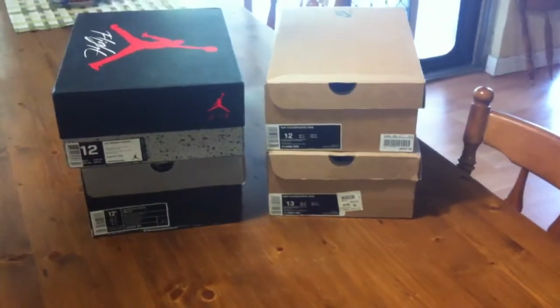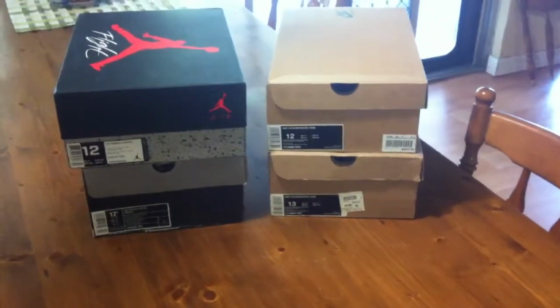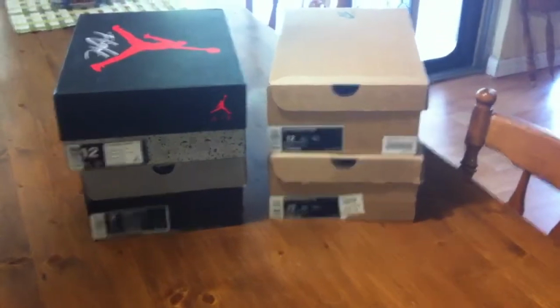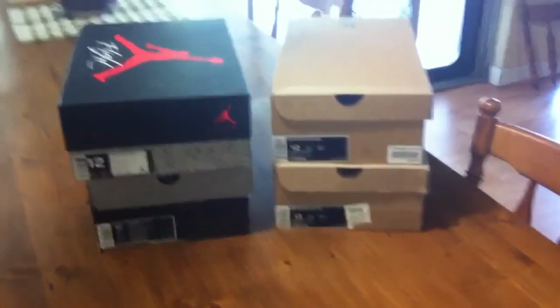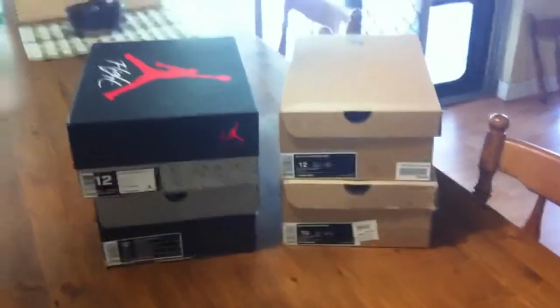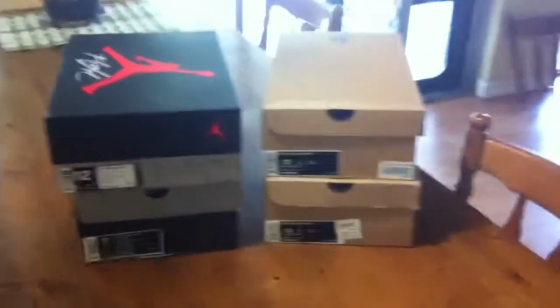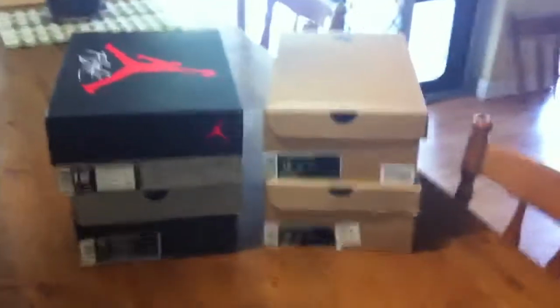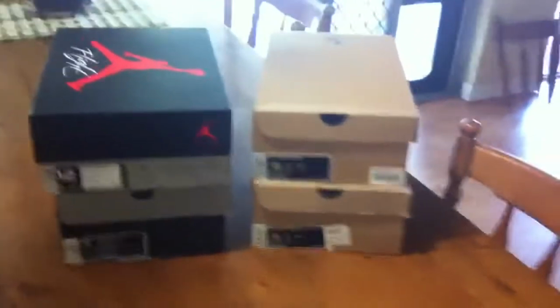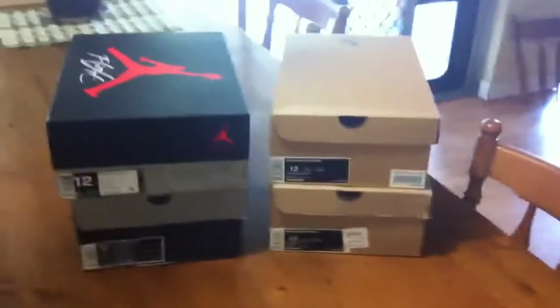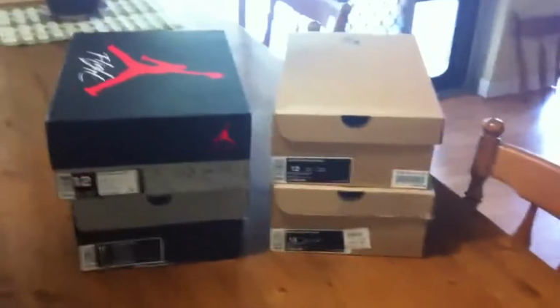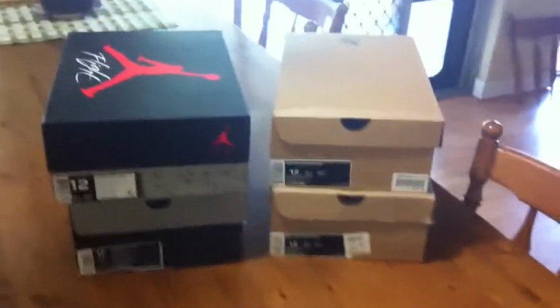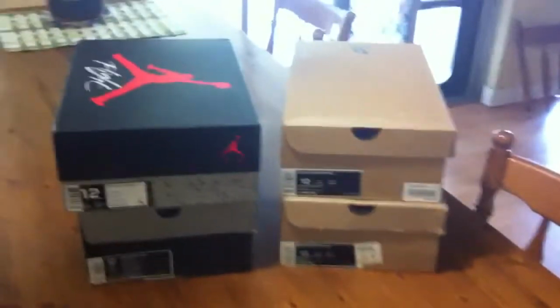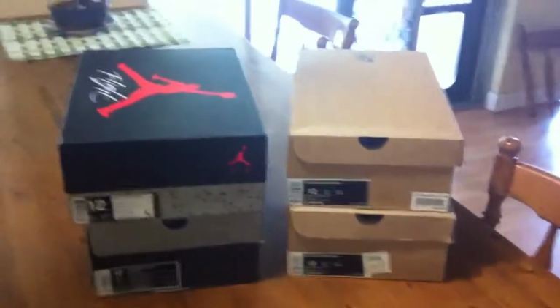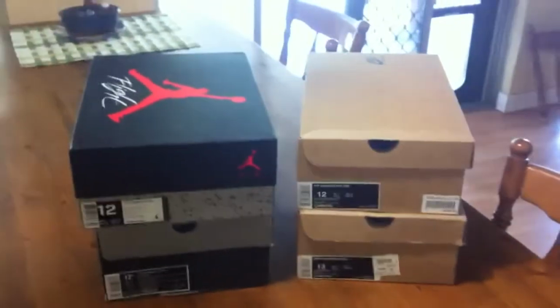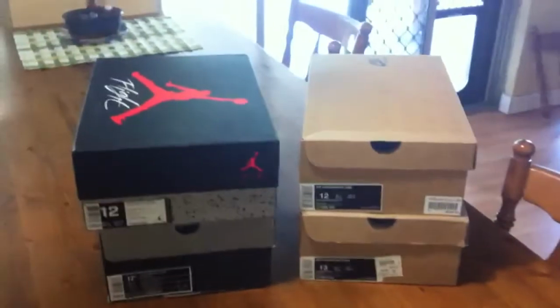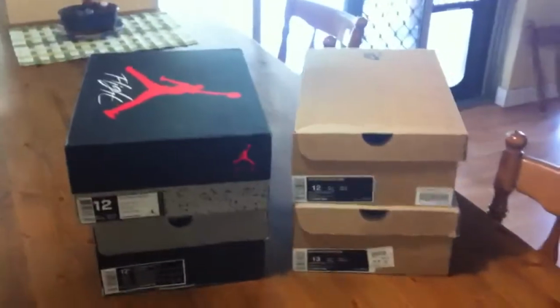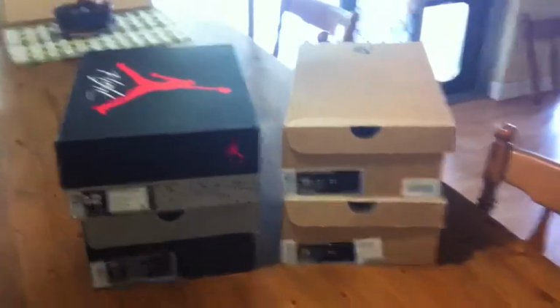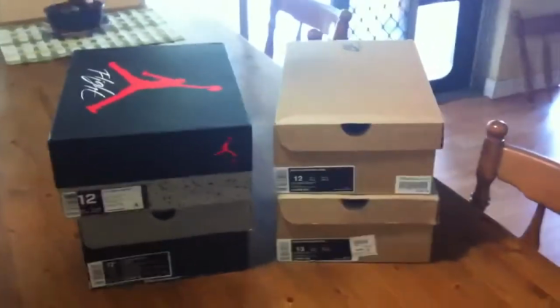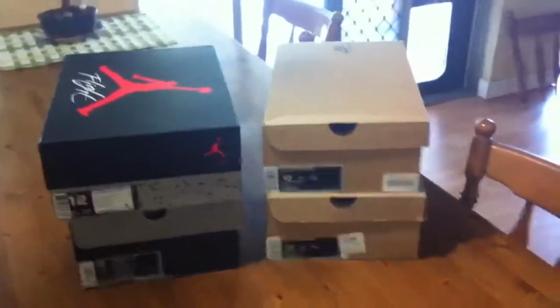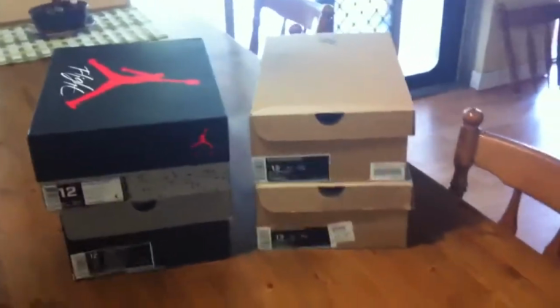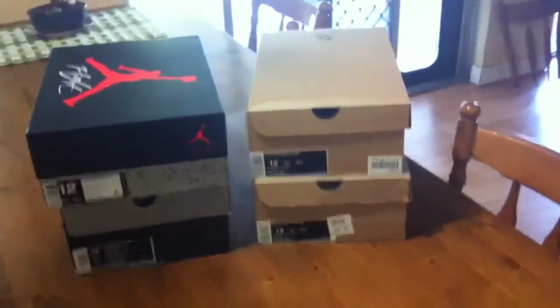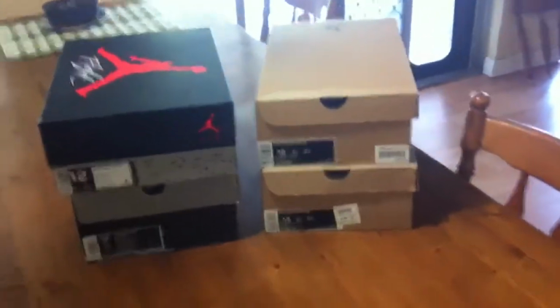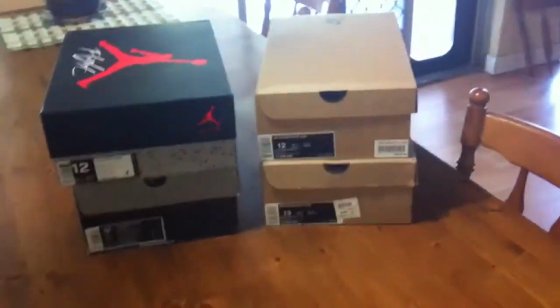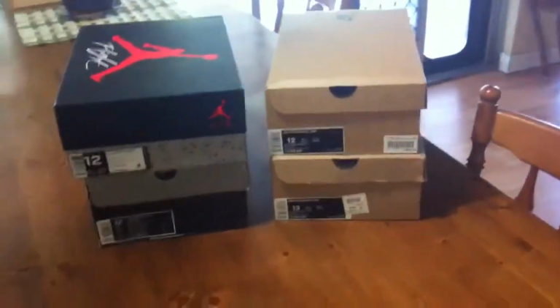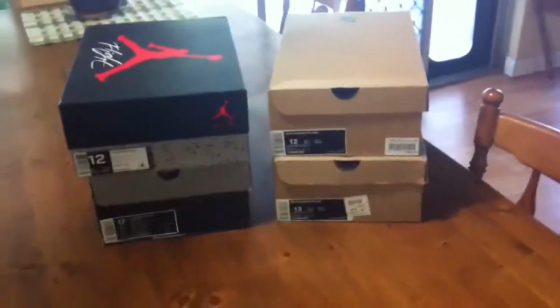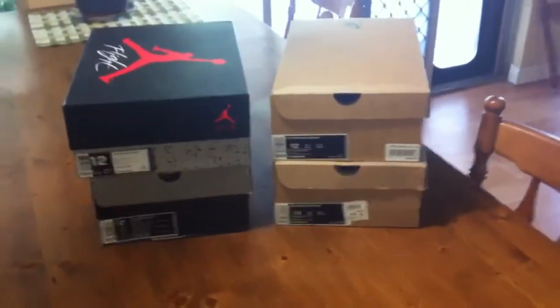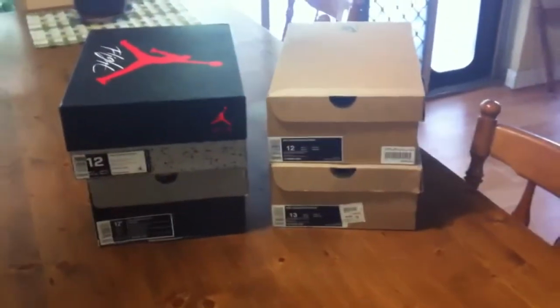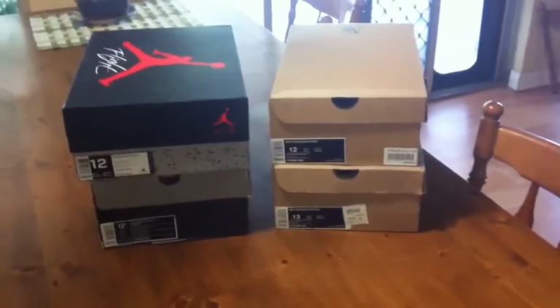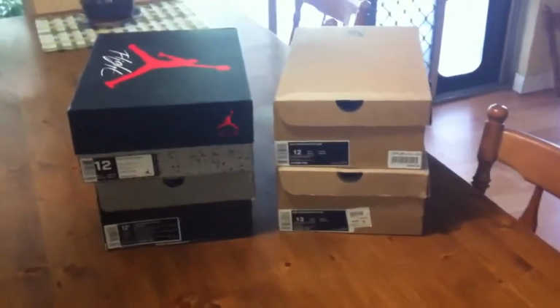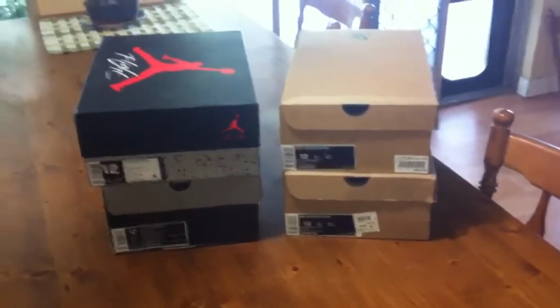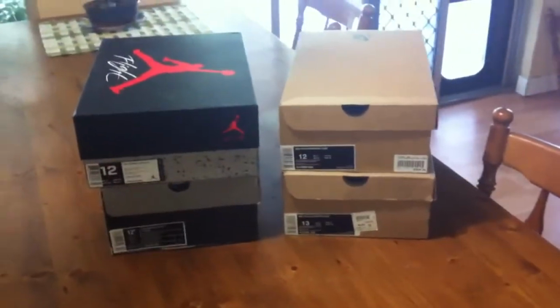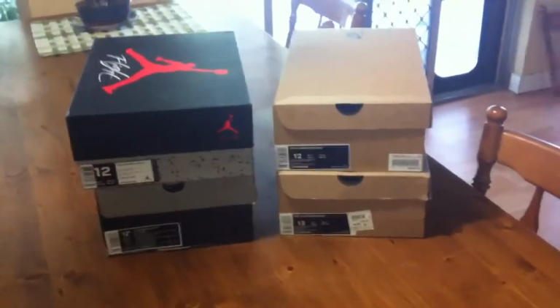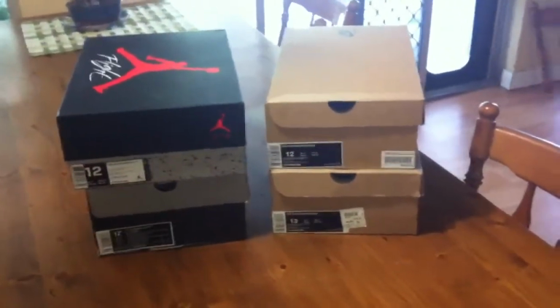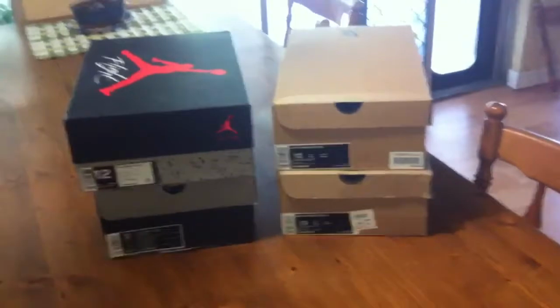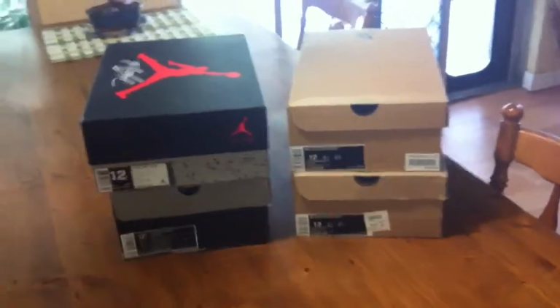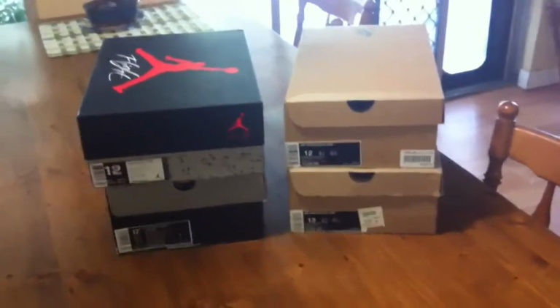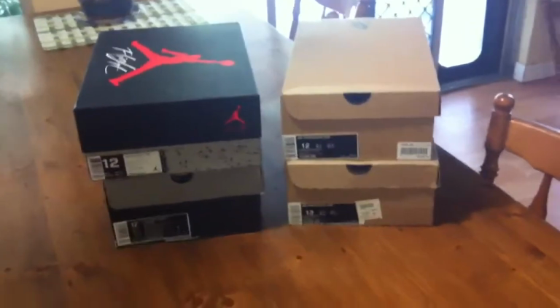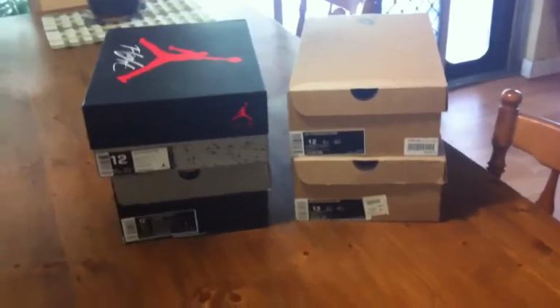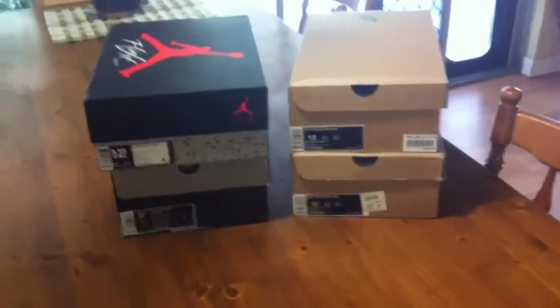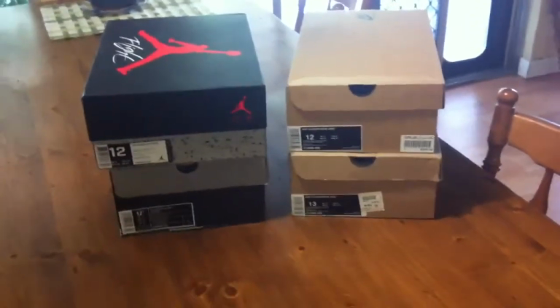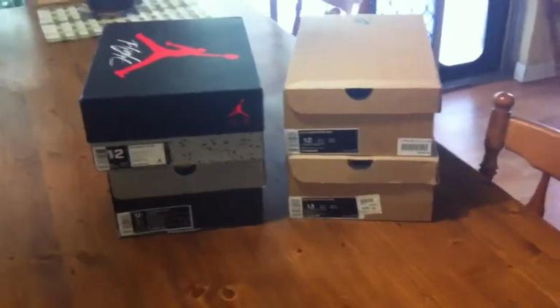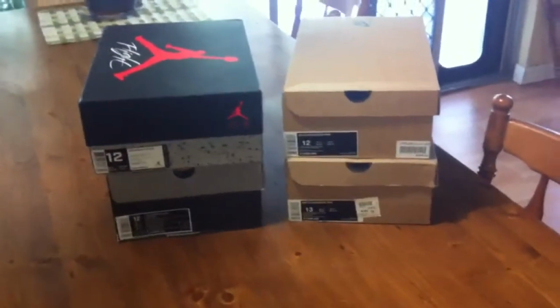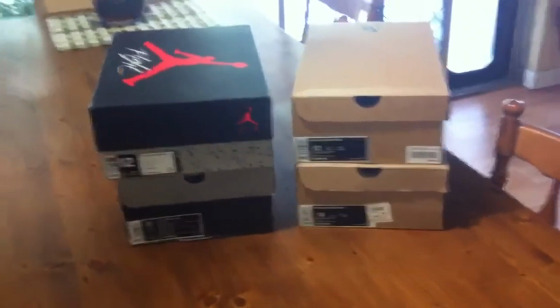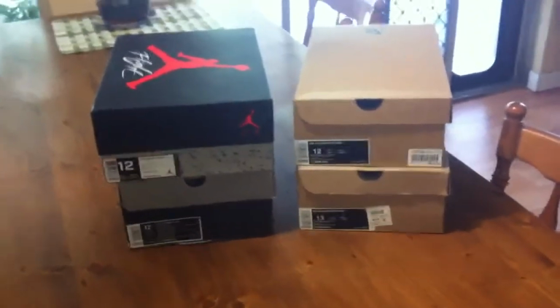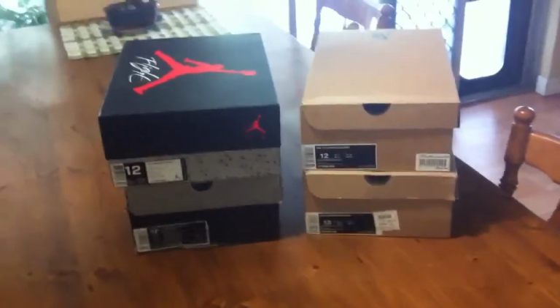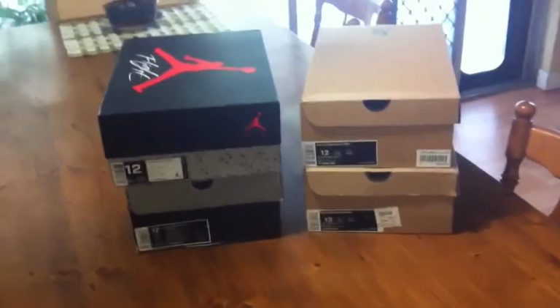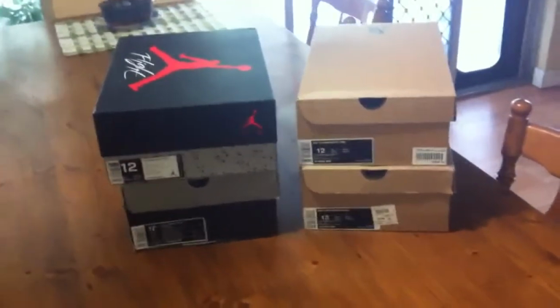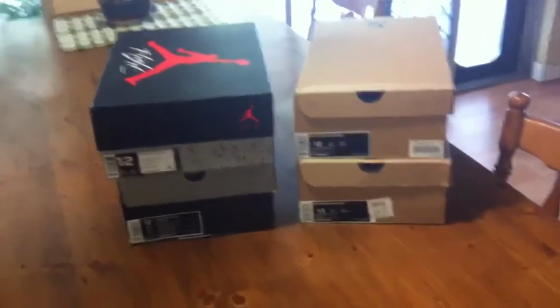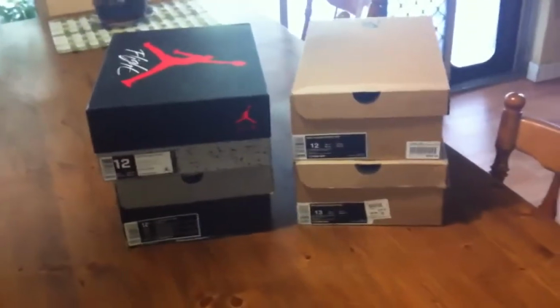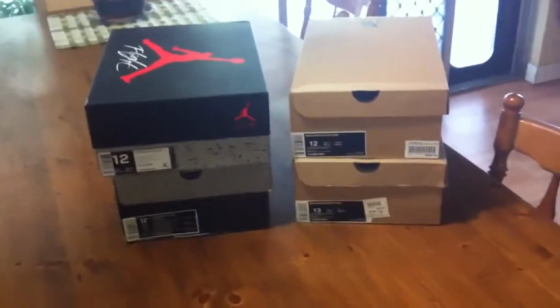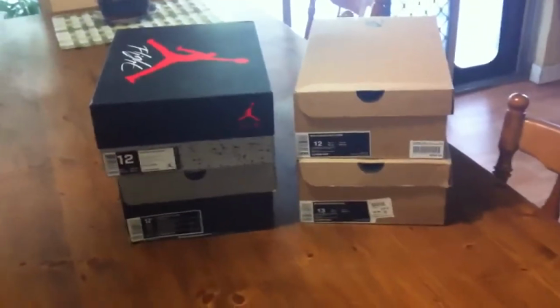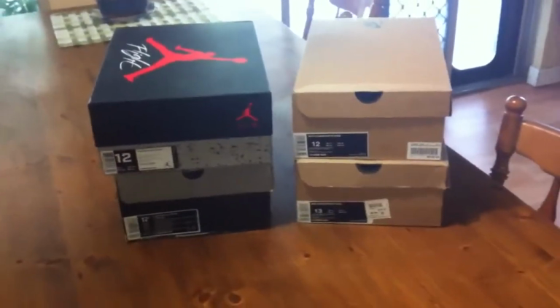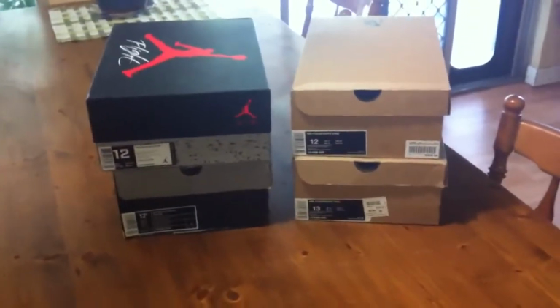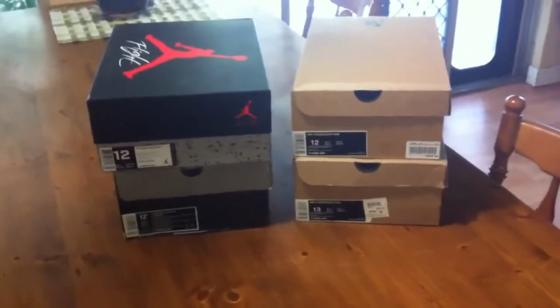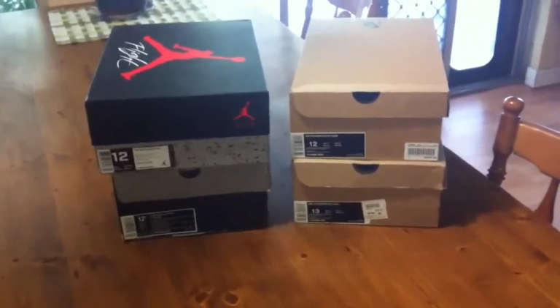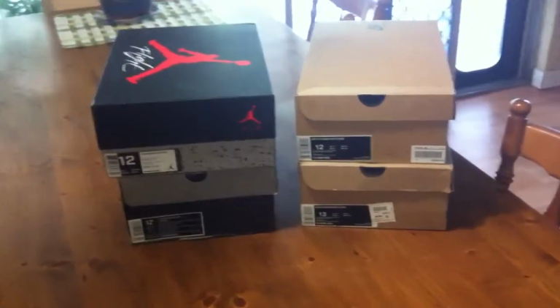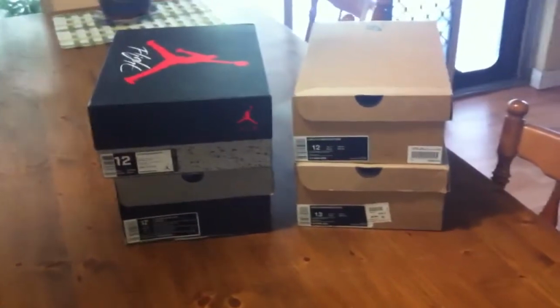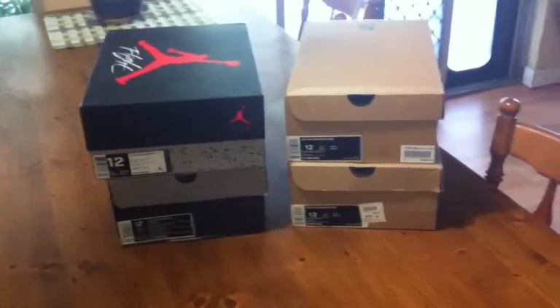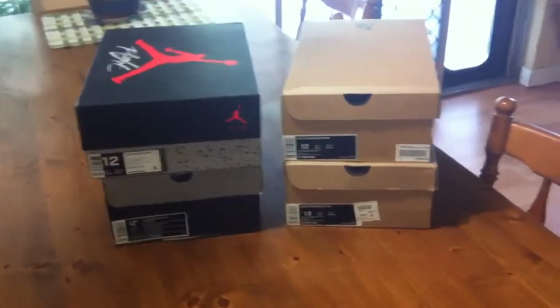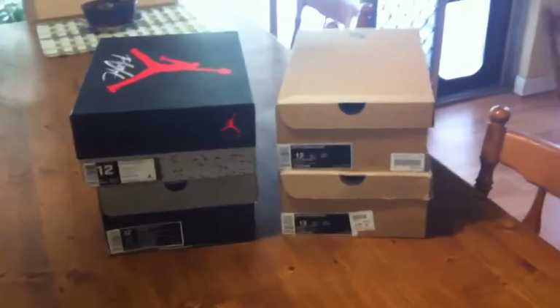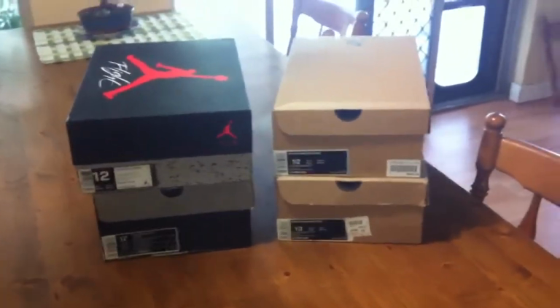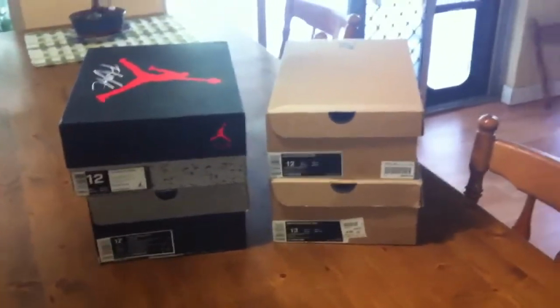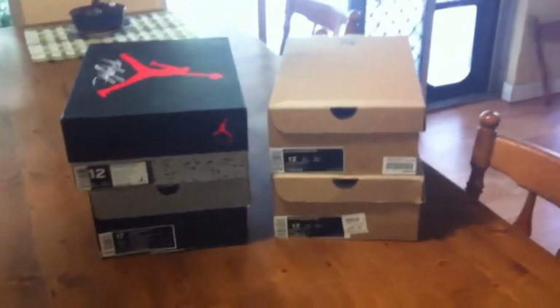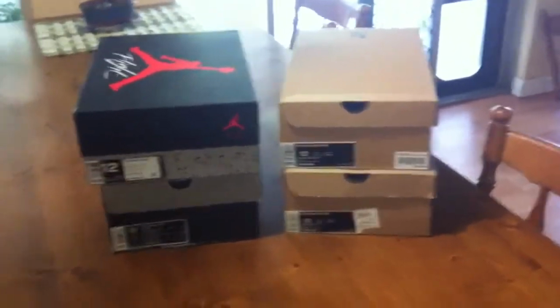What's up guys, Dirty here, and today I've basically got a video for you guys on a couple of sneakers that I picked up over the last three weeks.